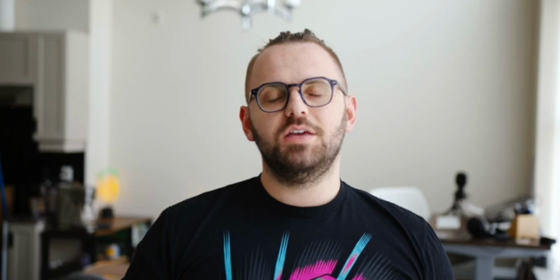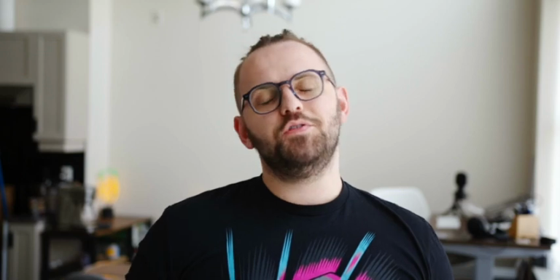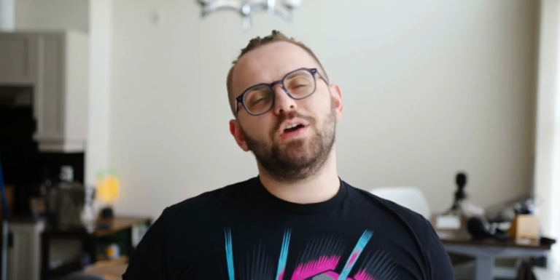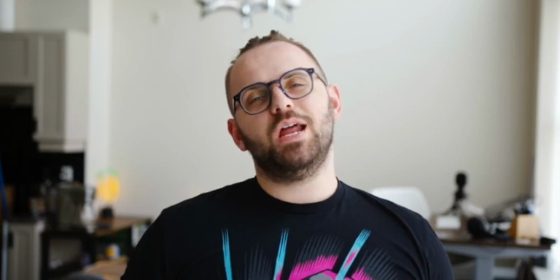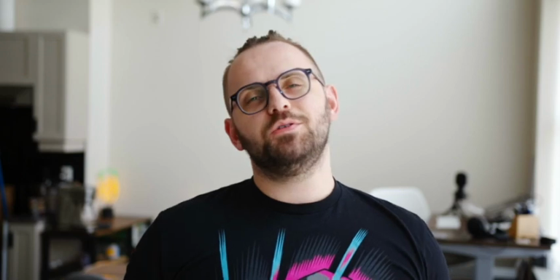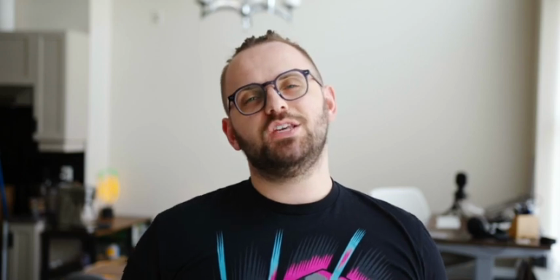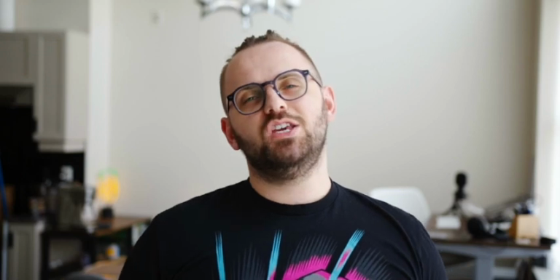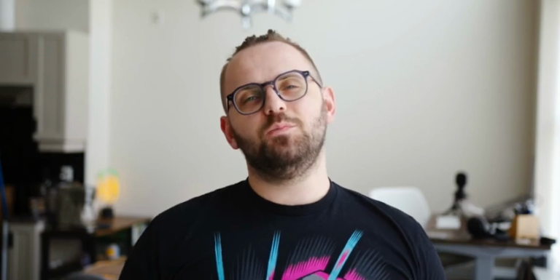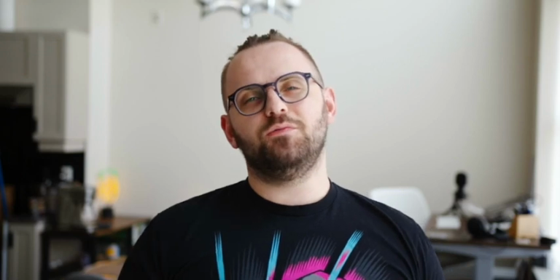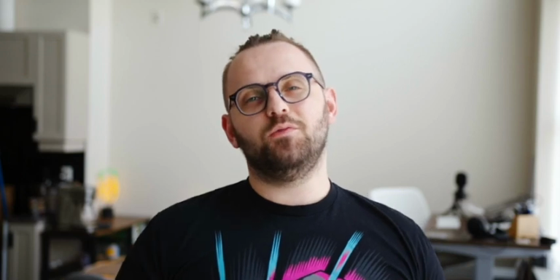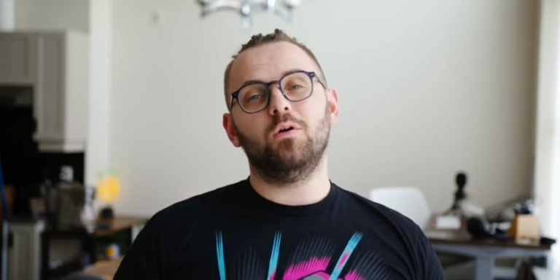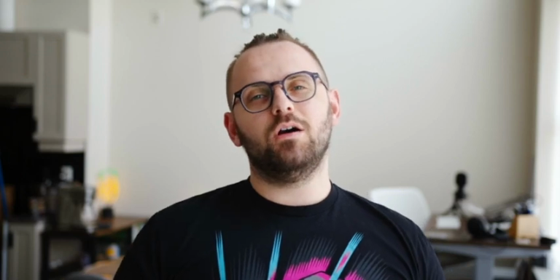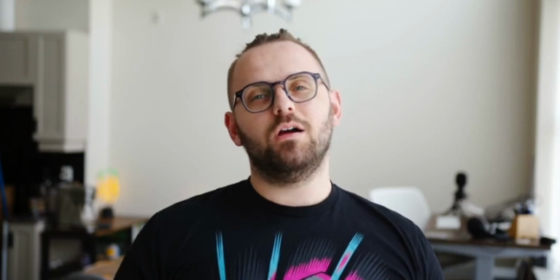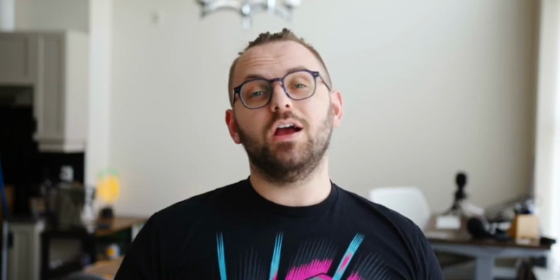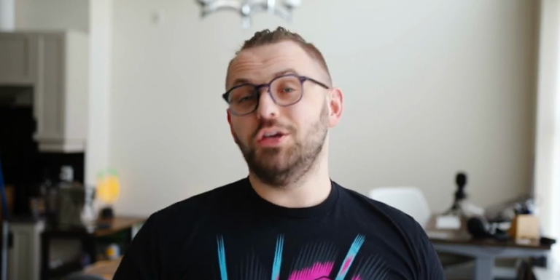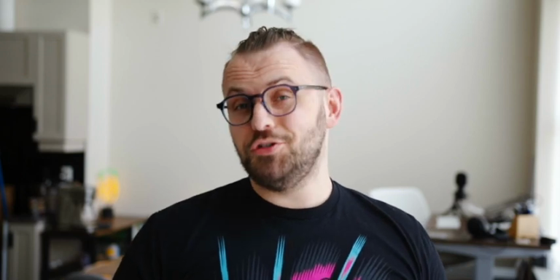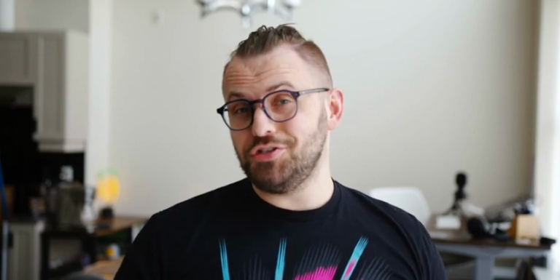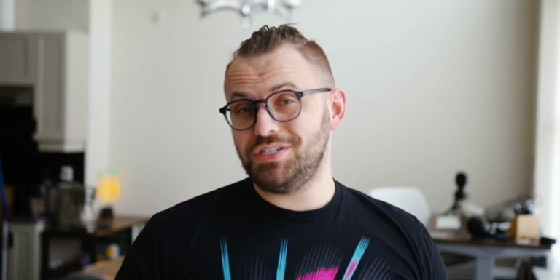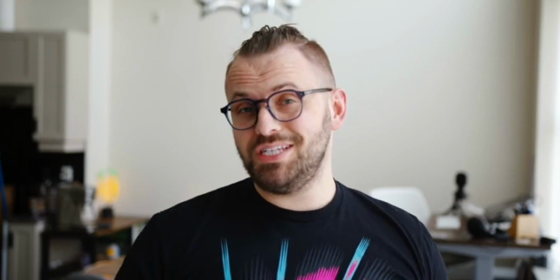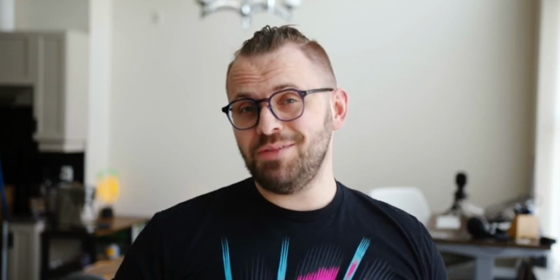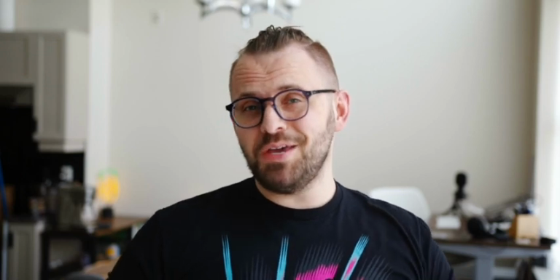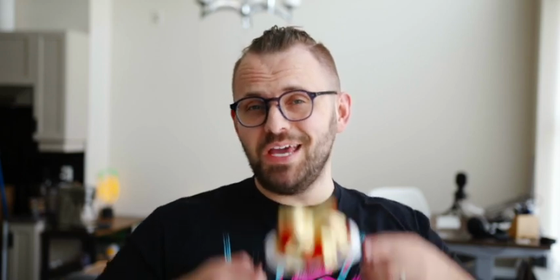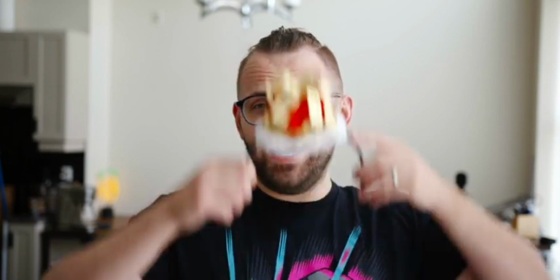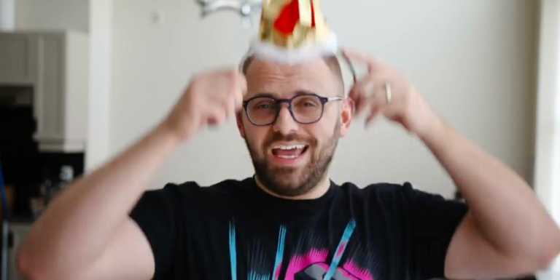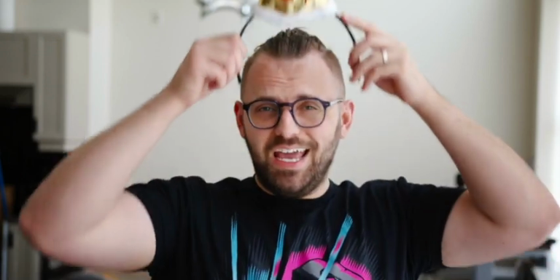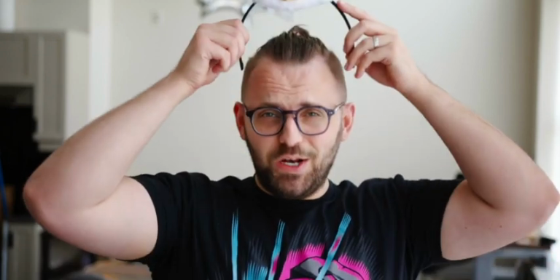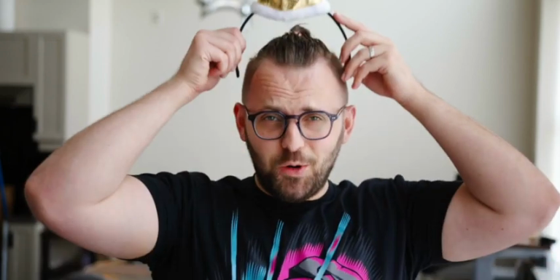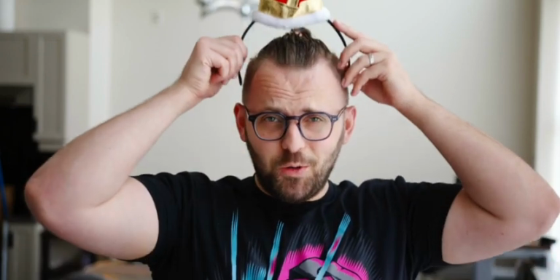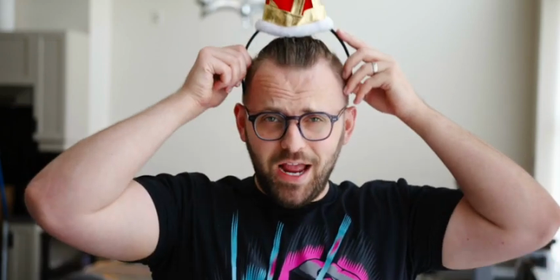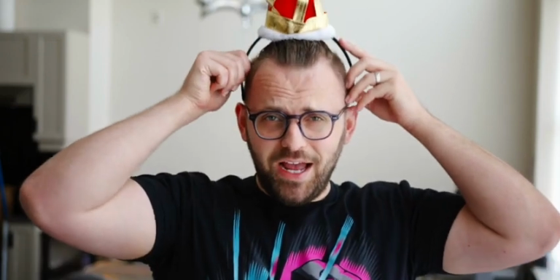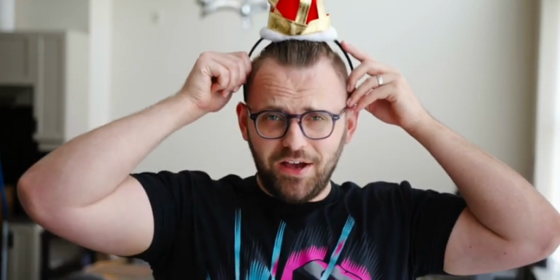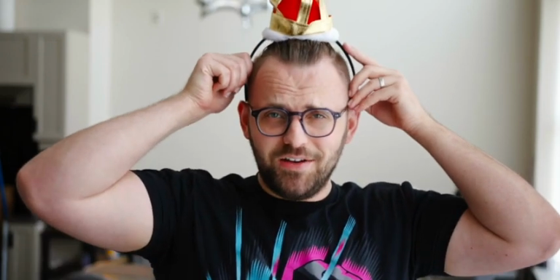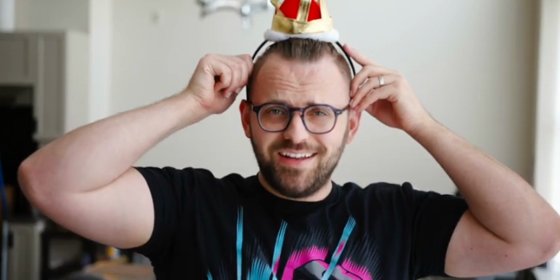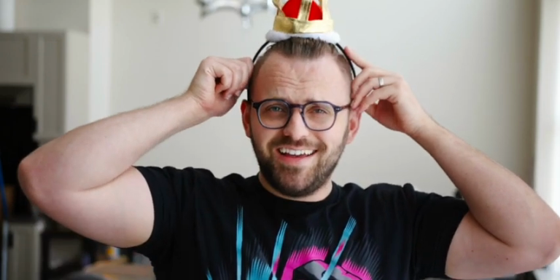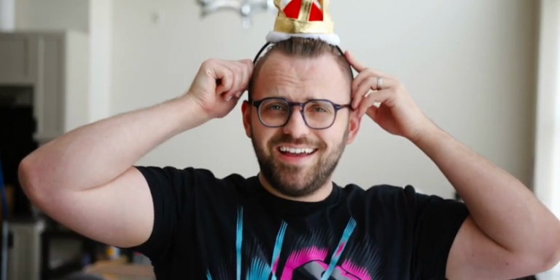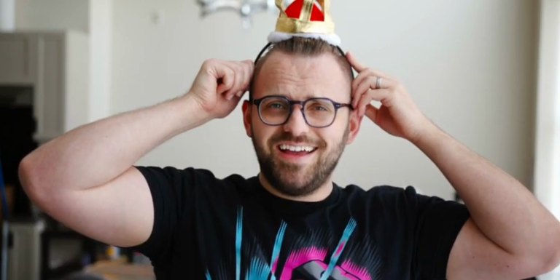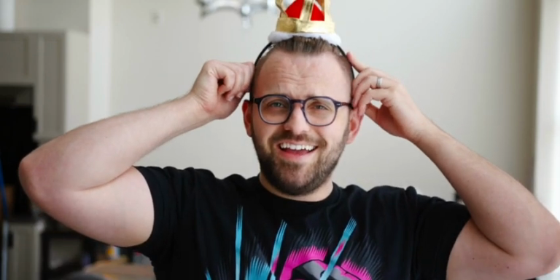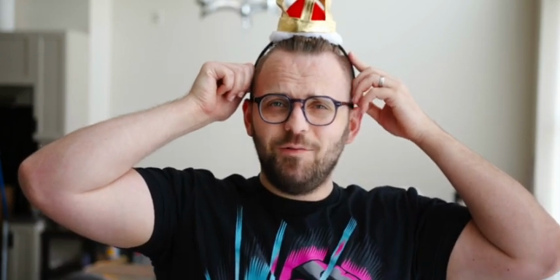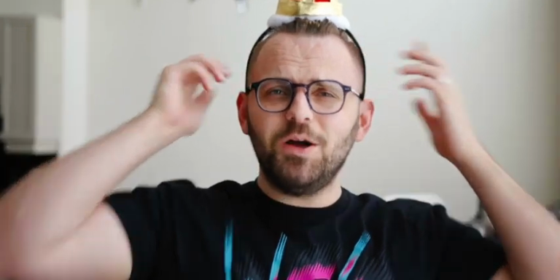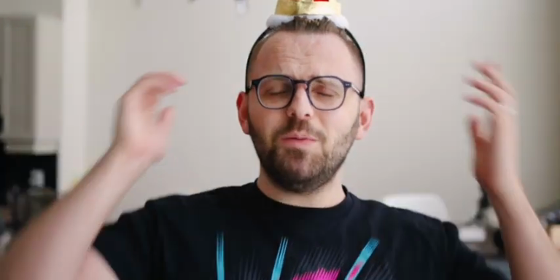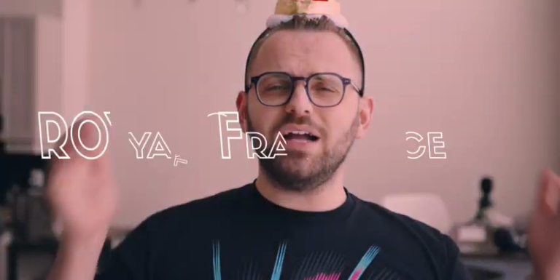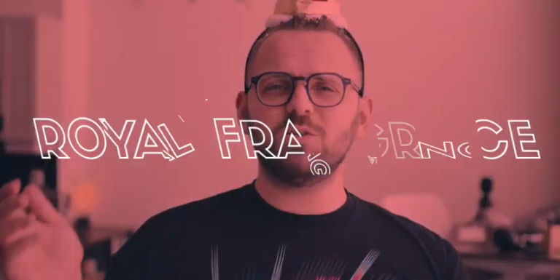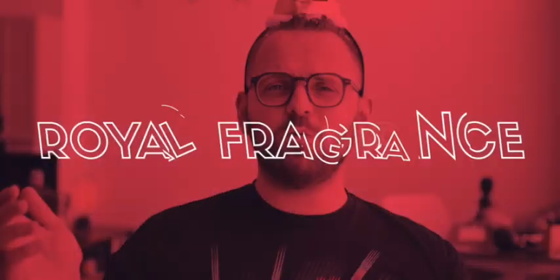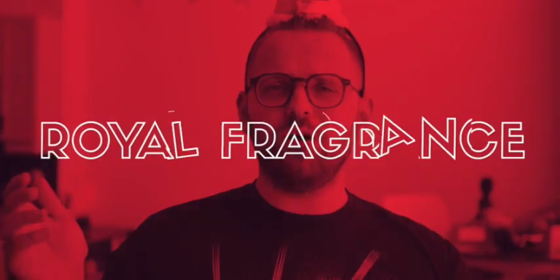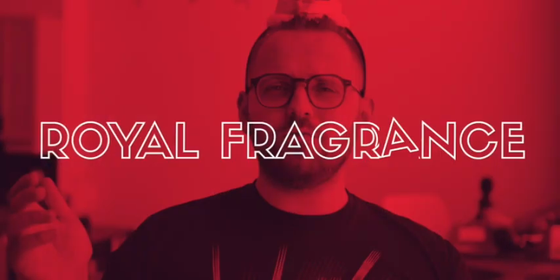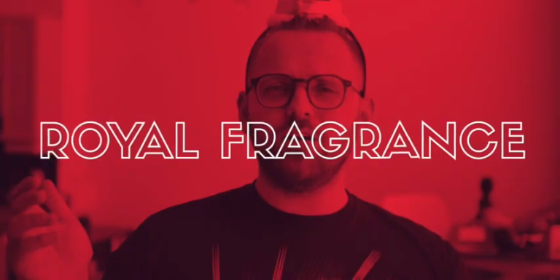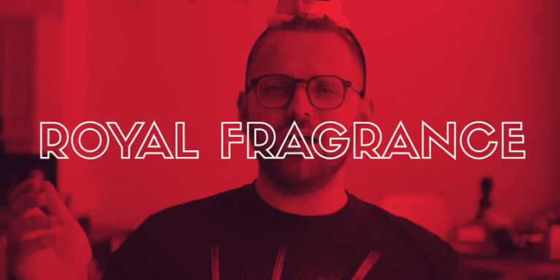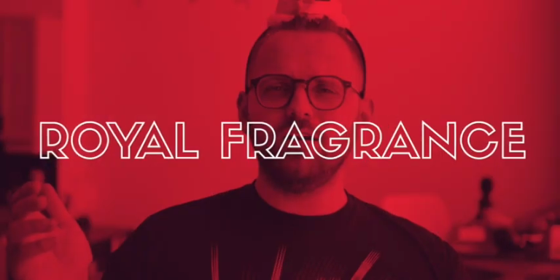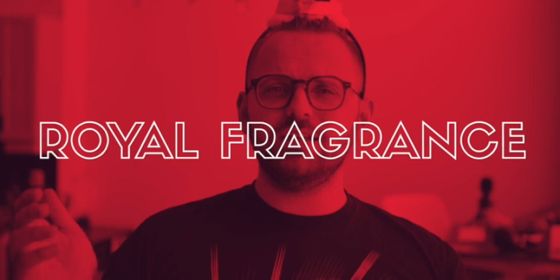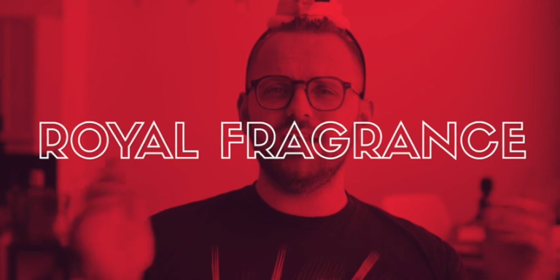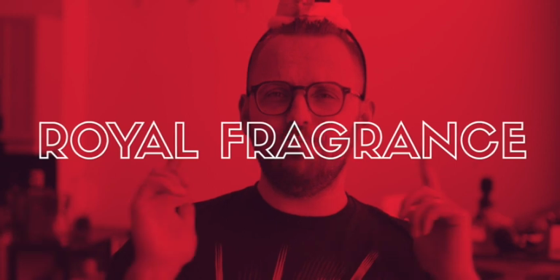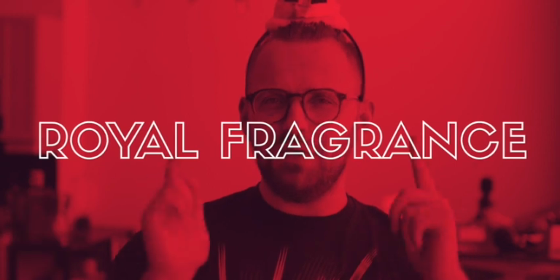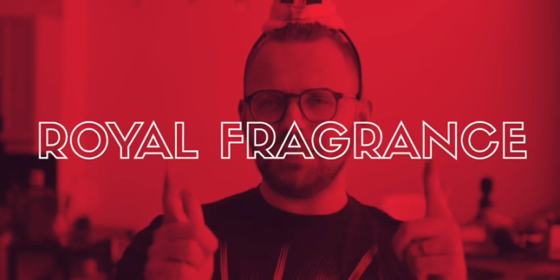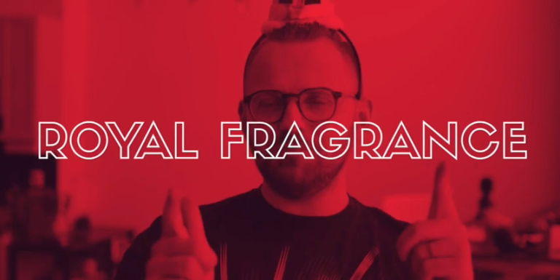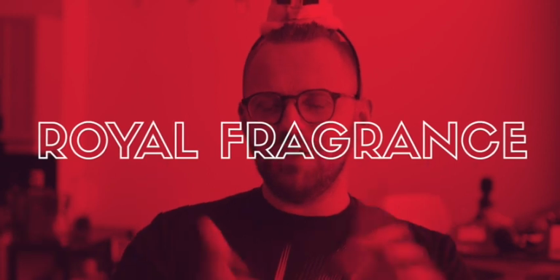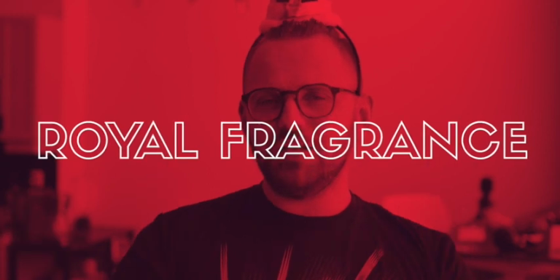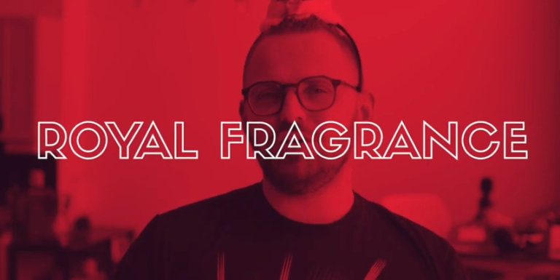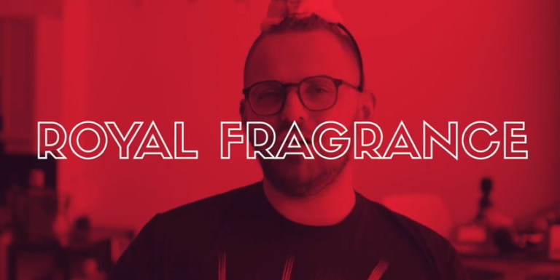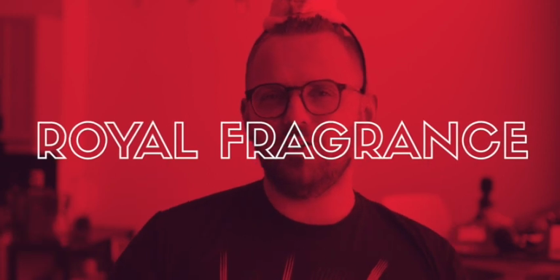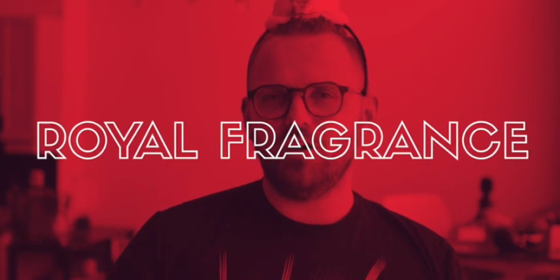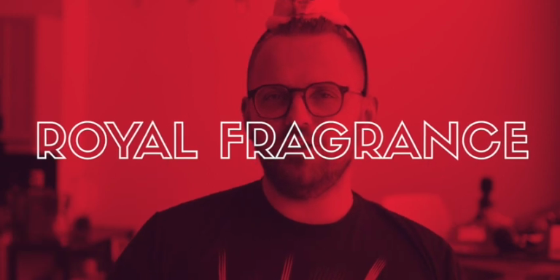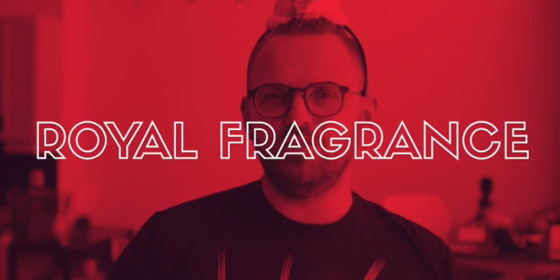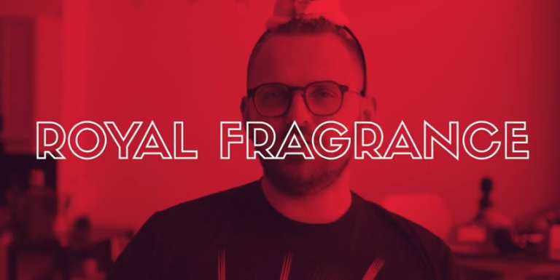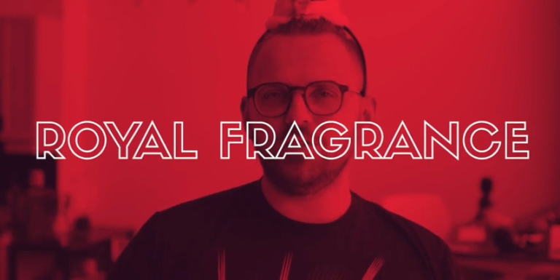If you thought I was cute before, you should see me in a crown. Welcome back to Royal Fragrance, the best smelling channel on YouTube.